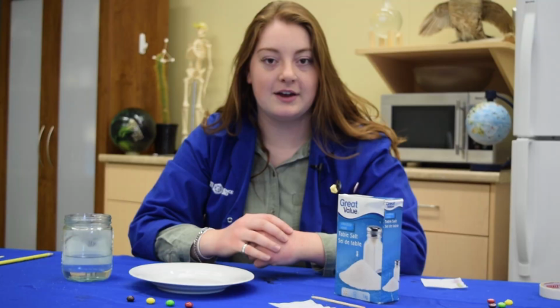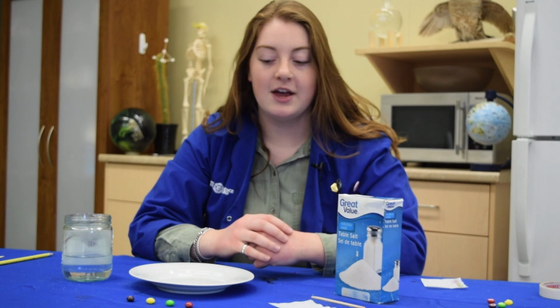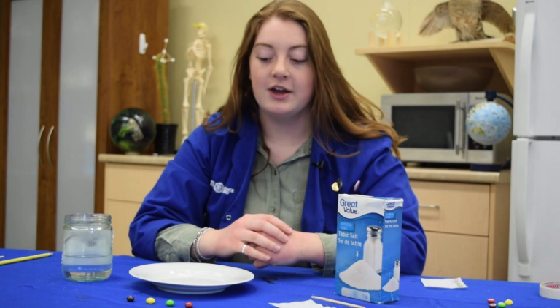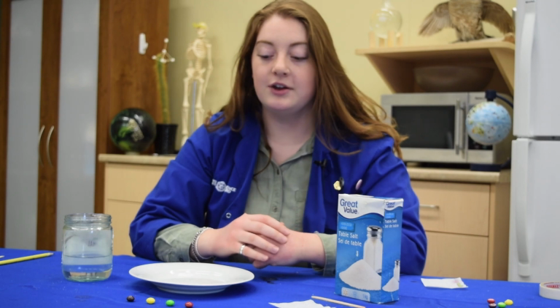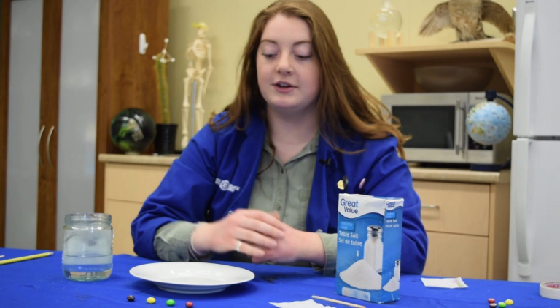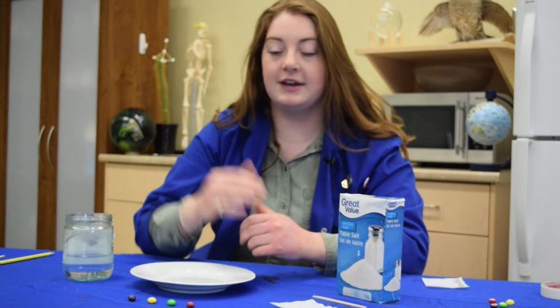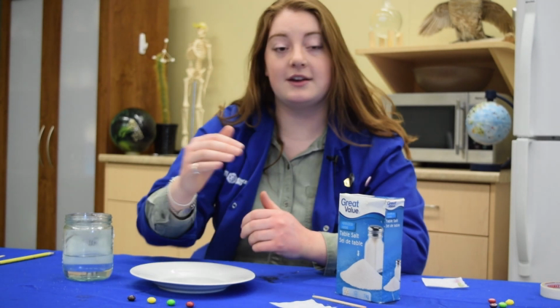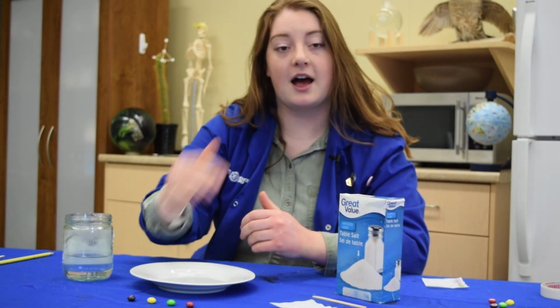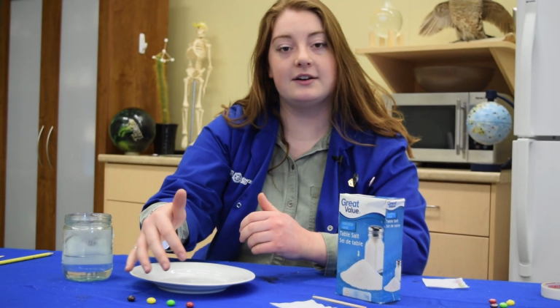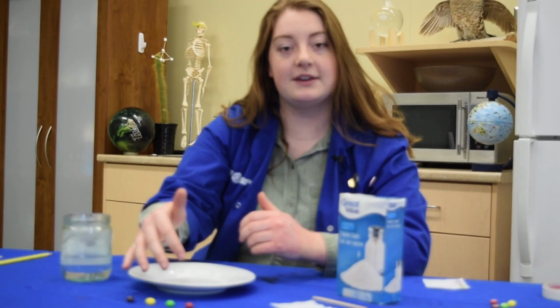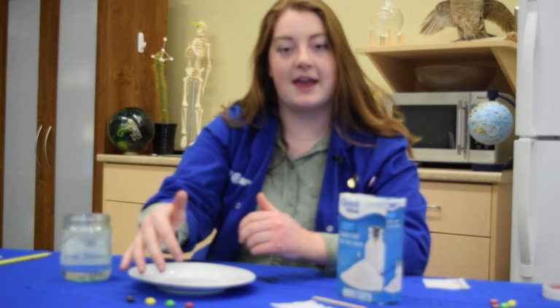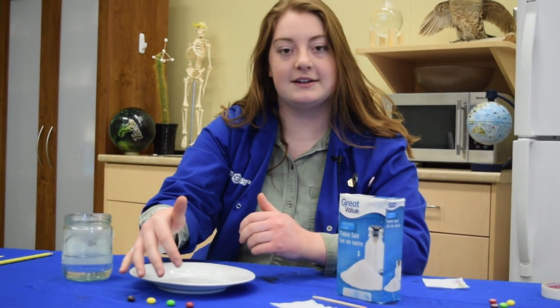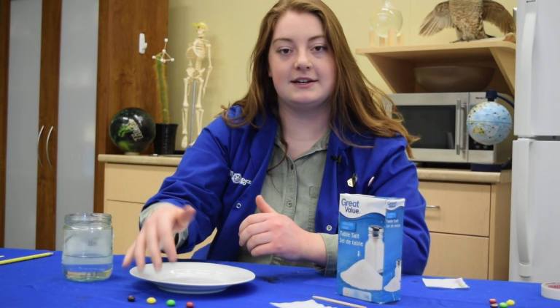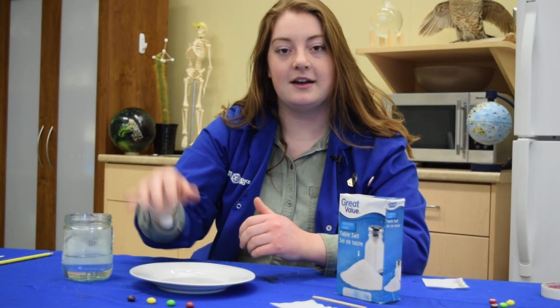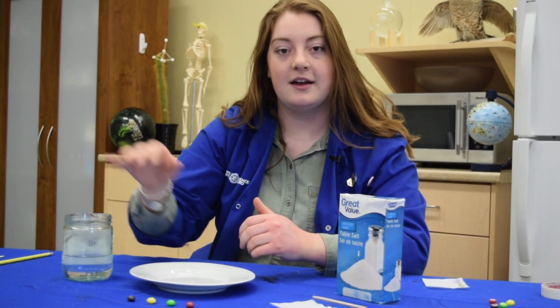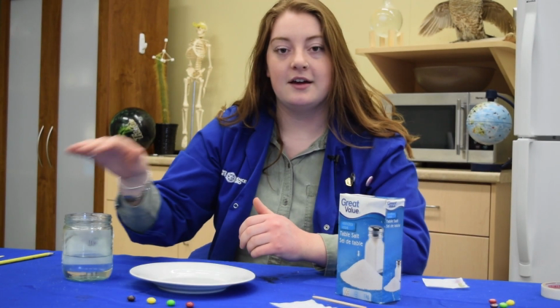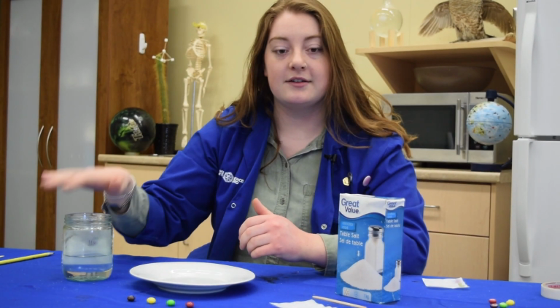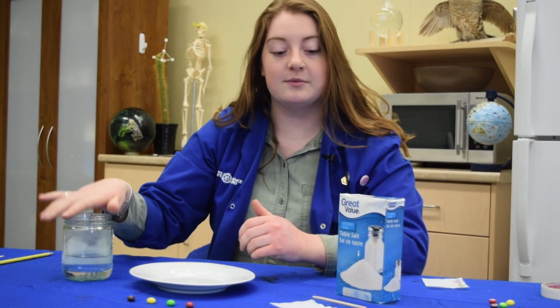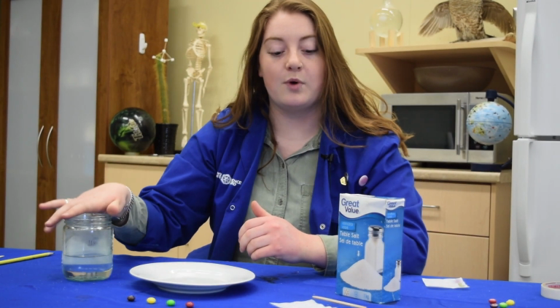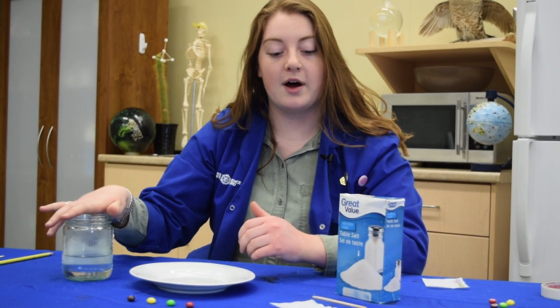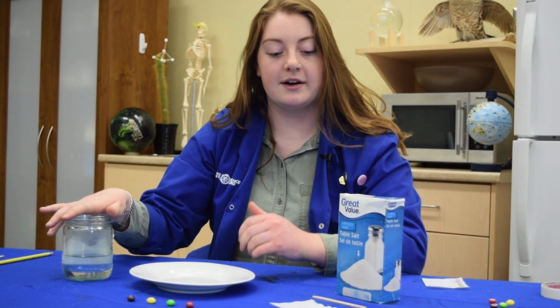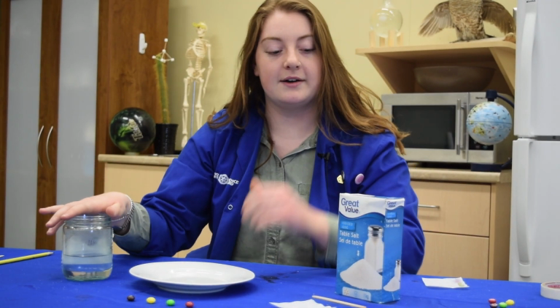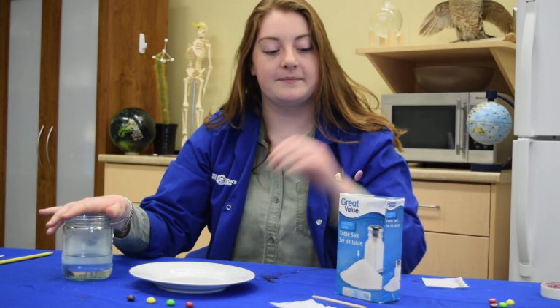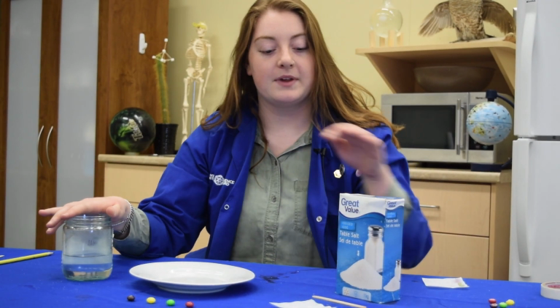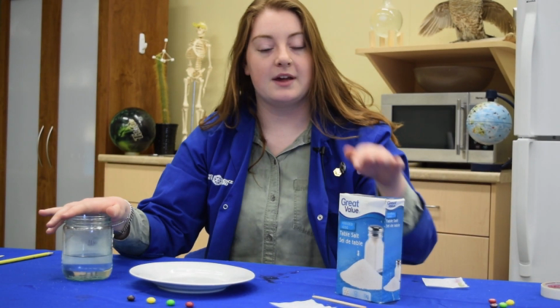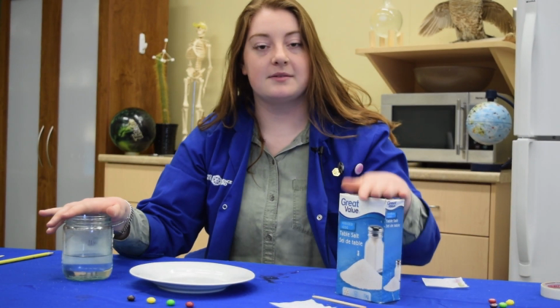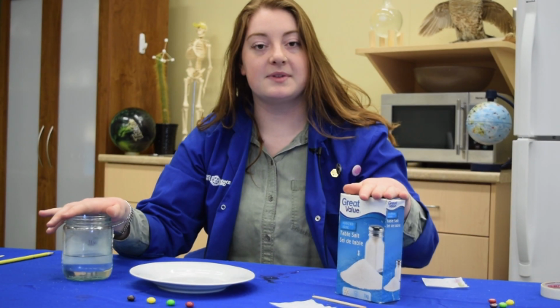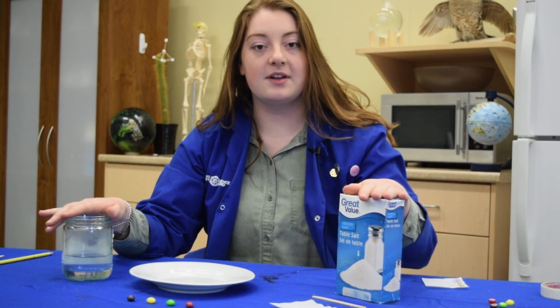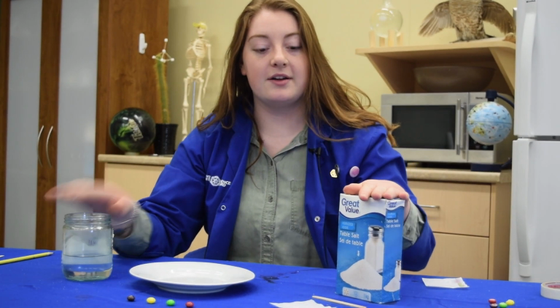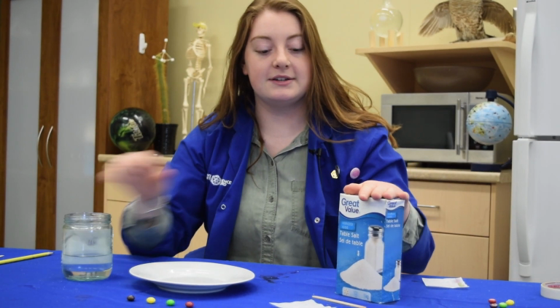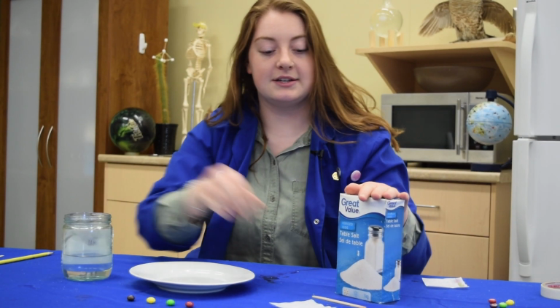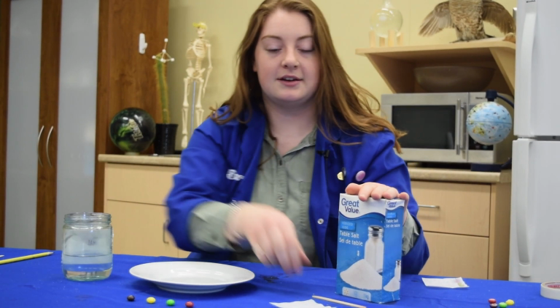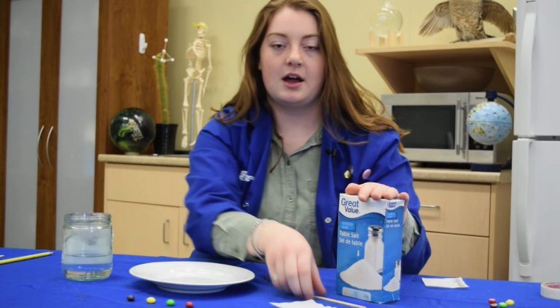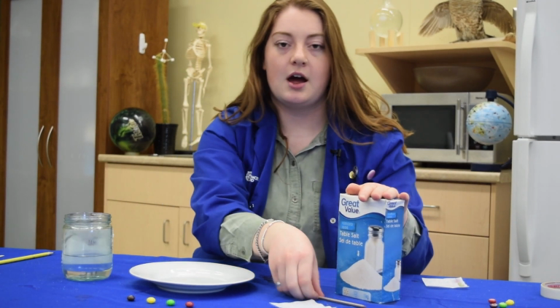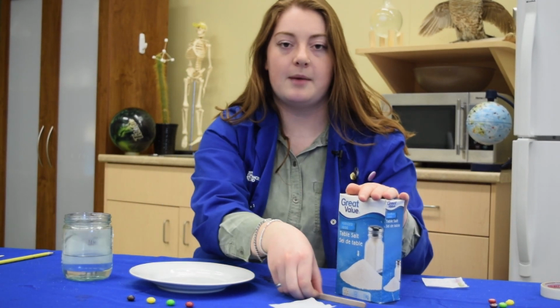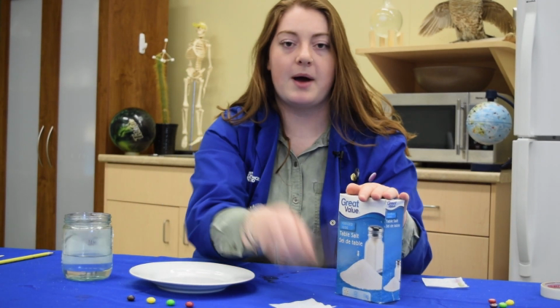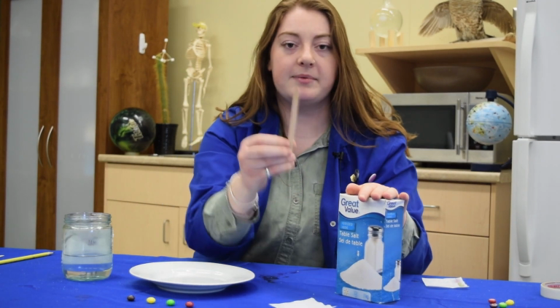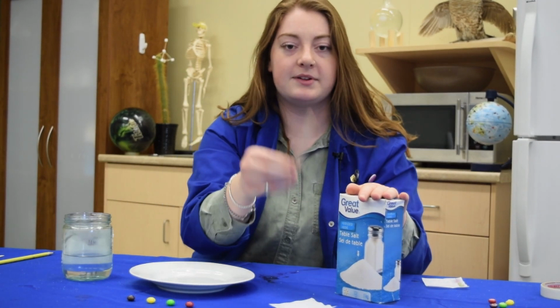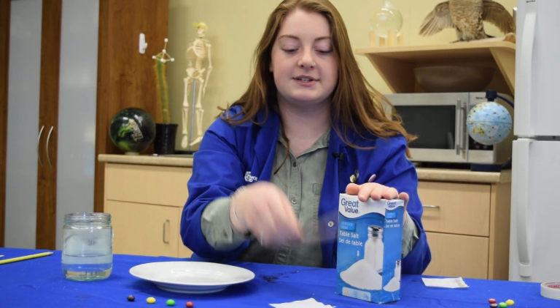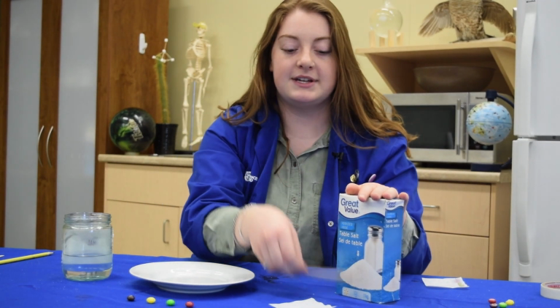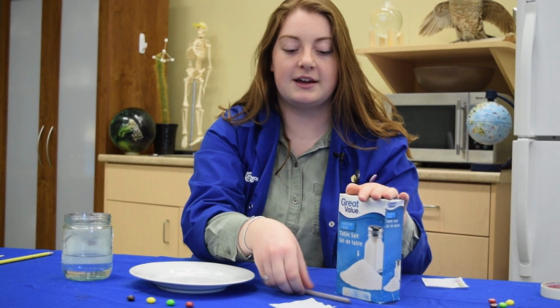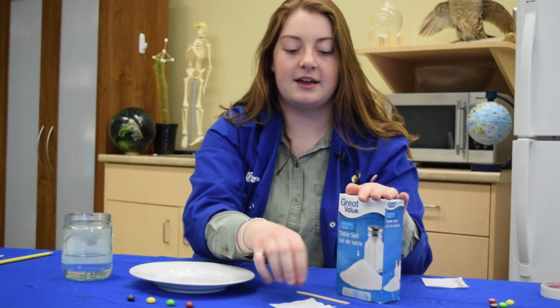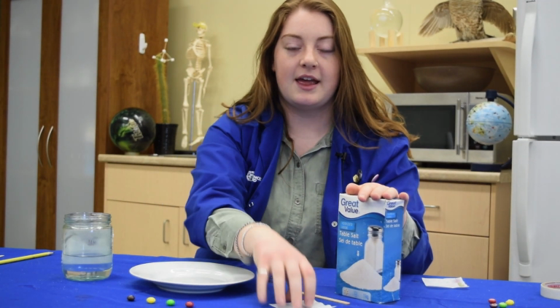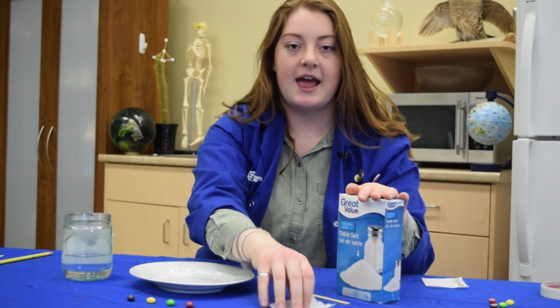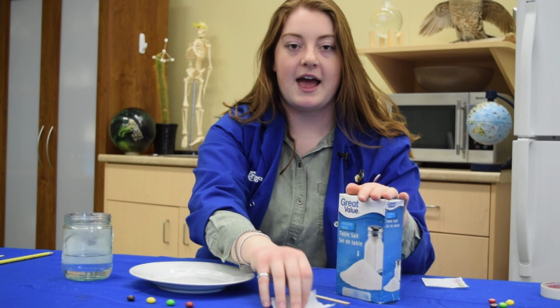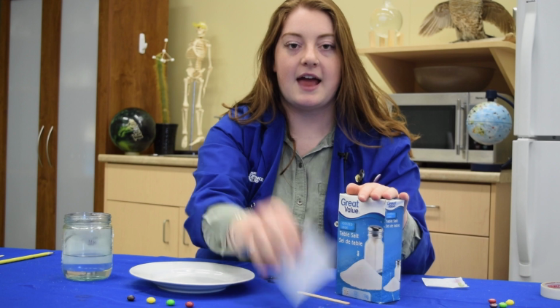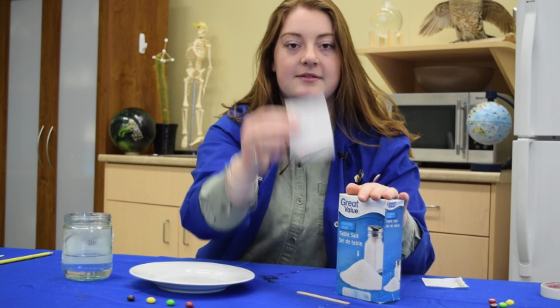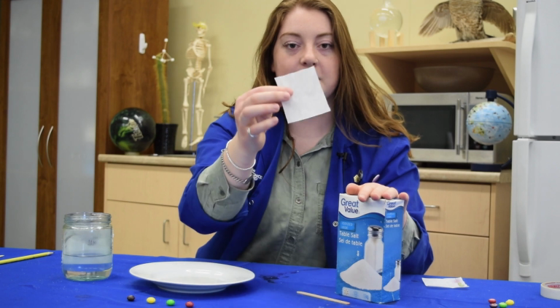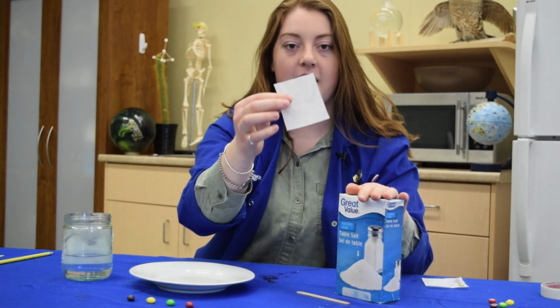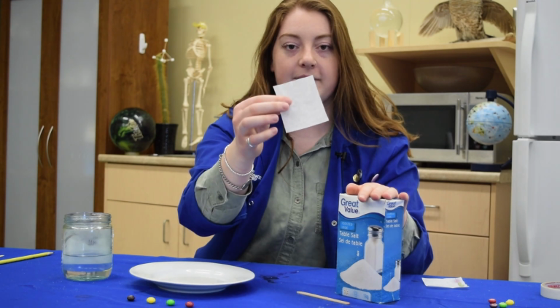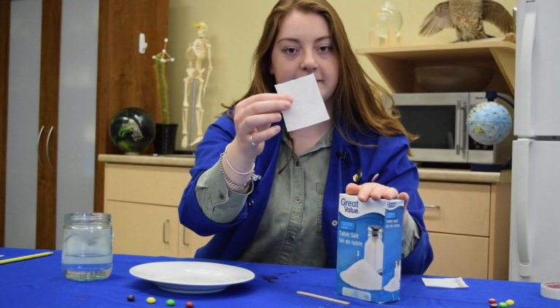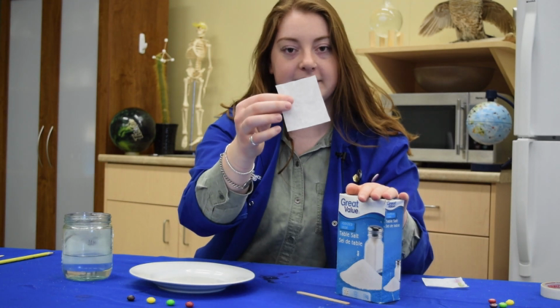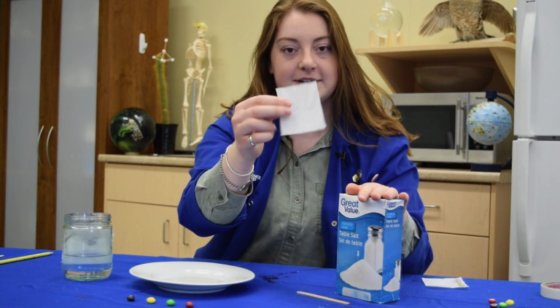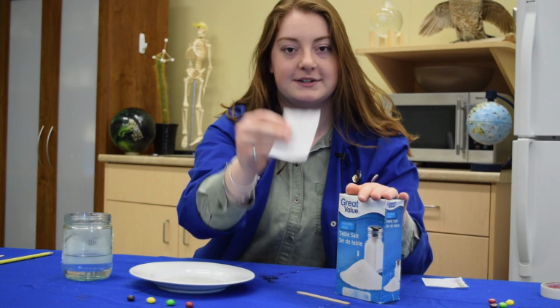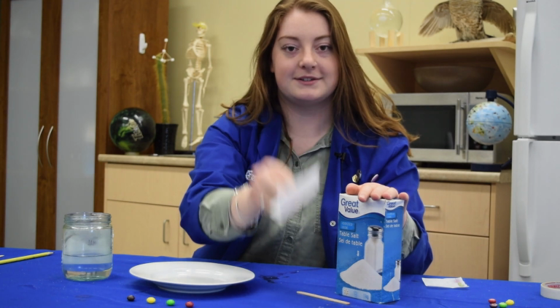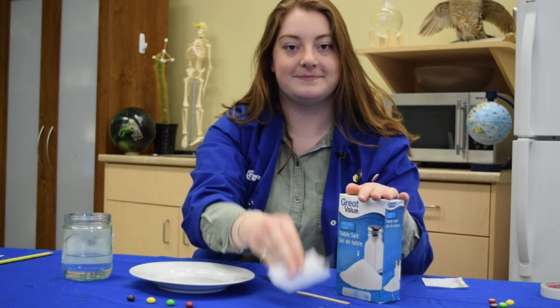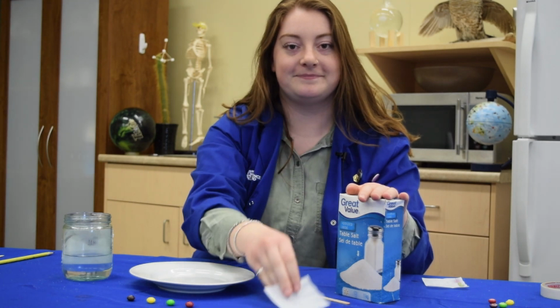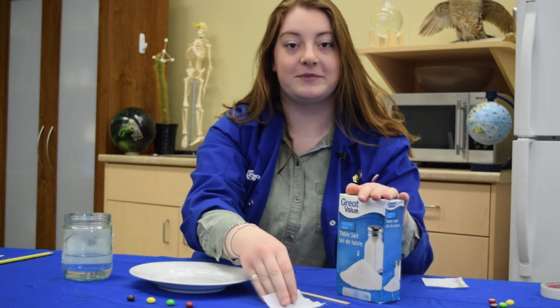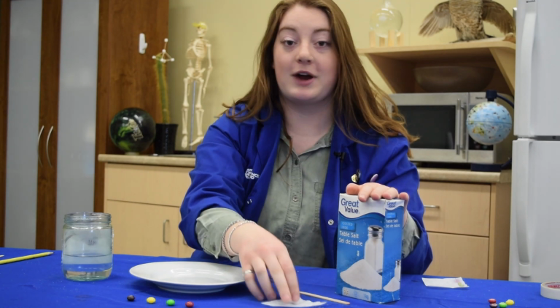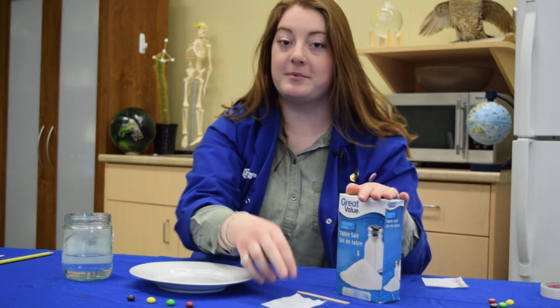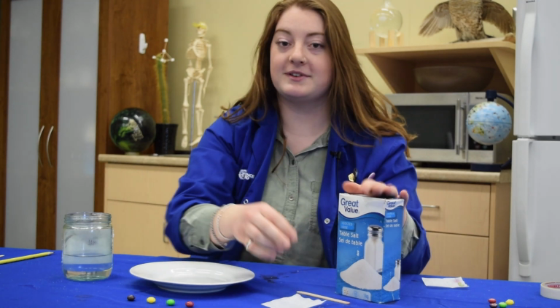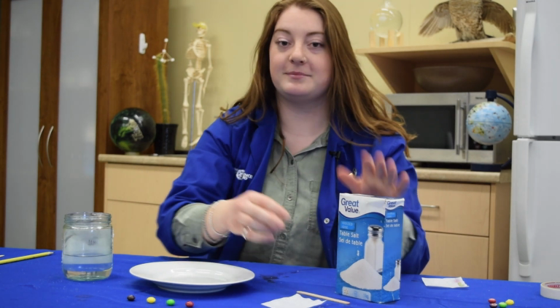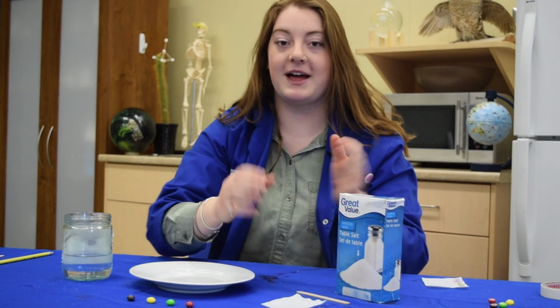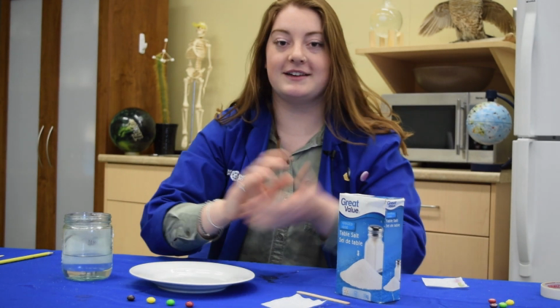You'll need coloured candy, some water, some salt, a popsicle stick, and some coffee filters. Grab your supplies.